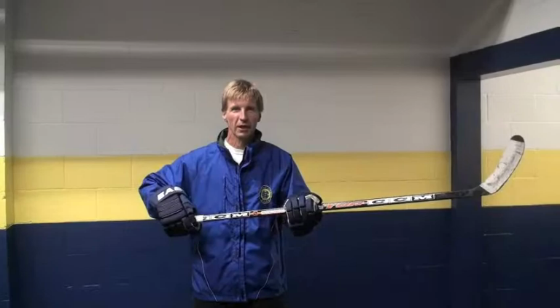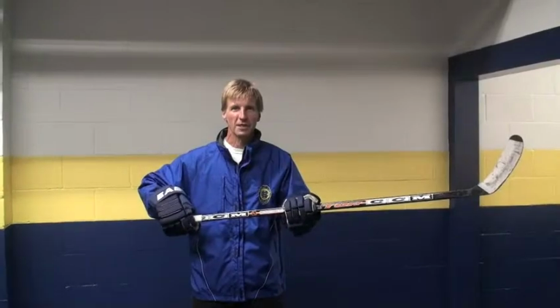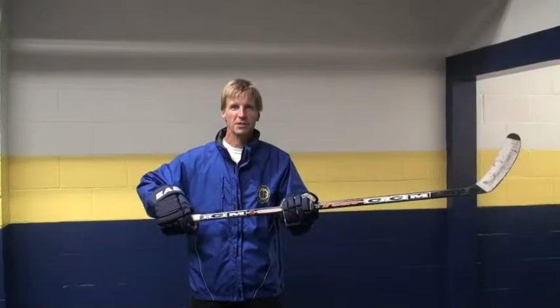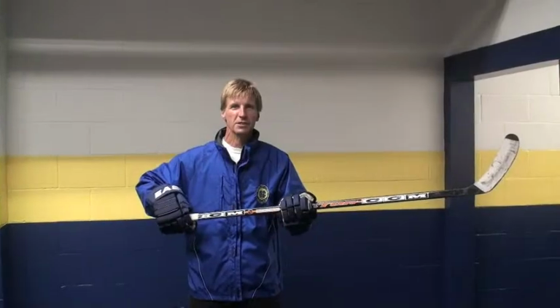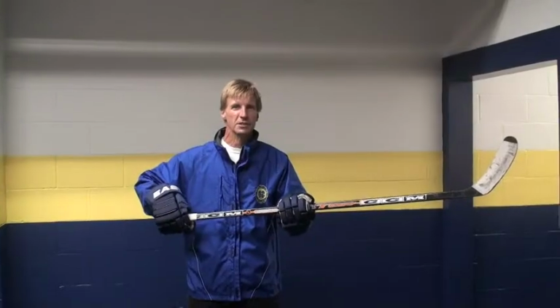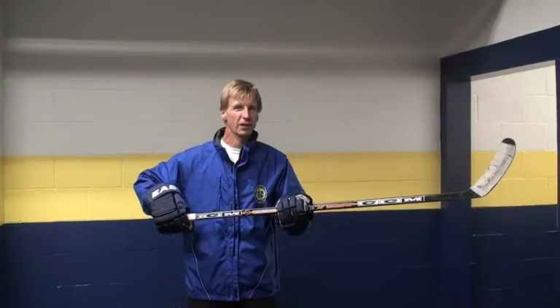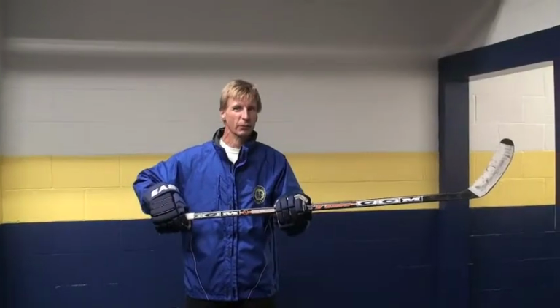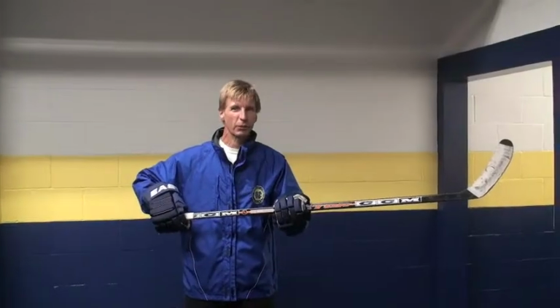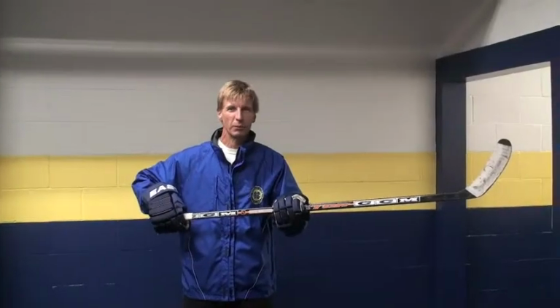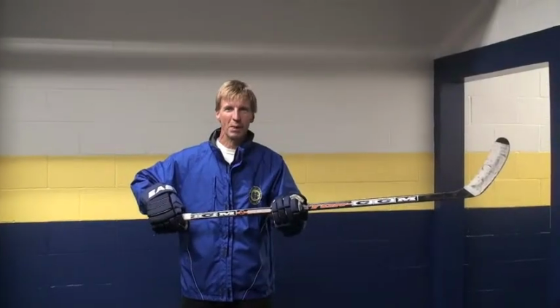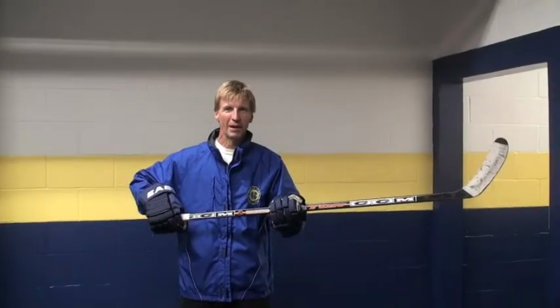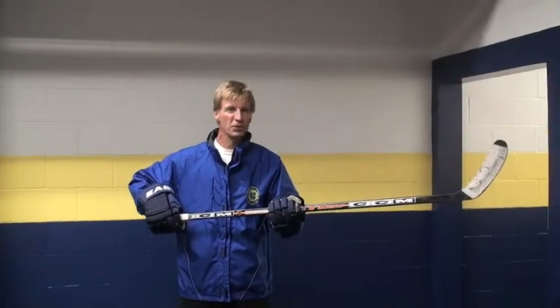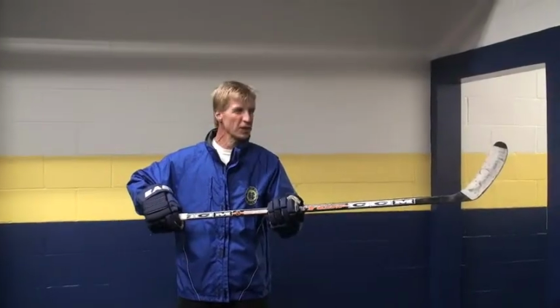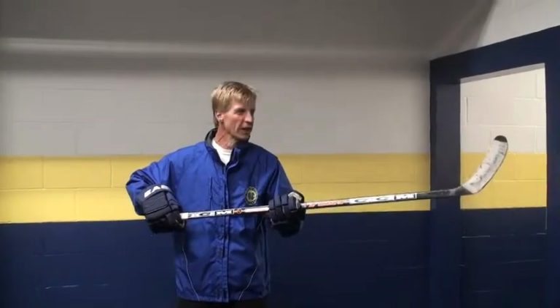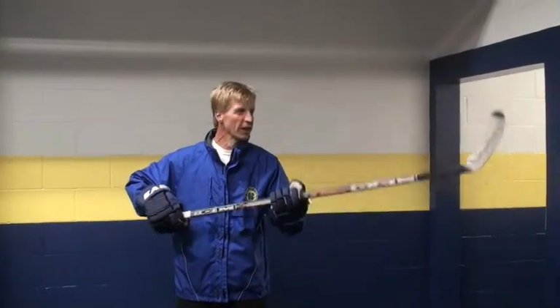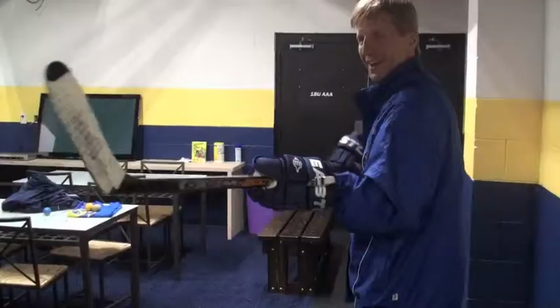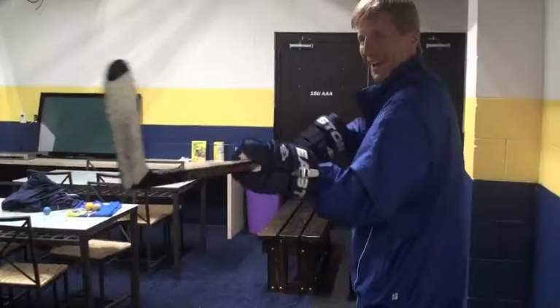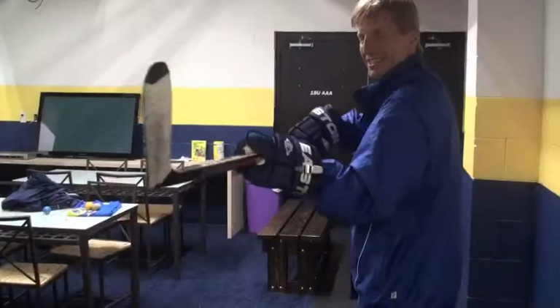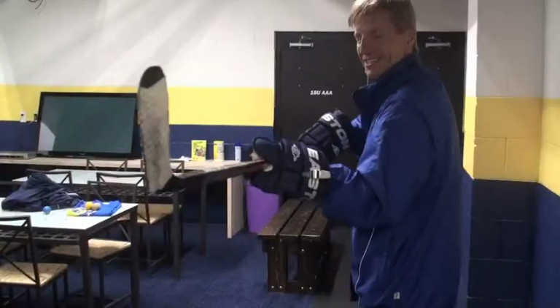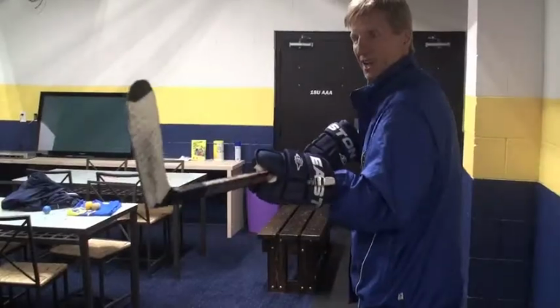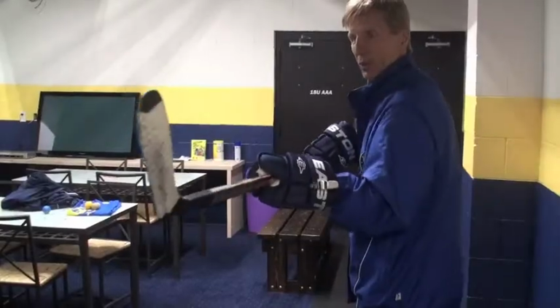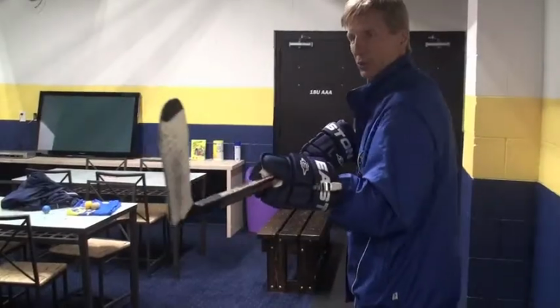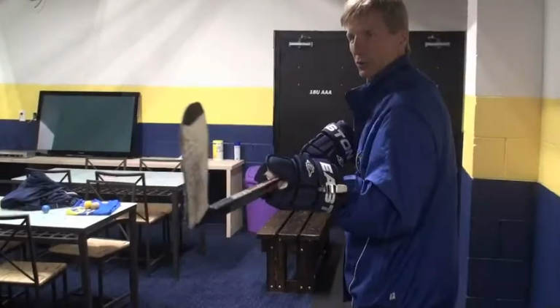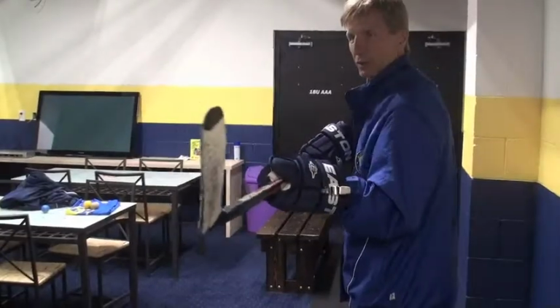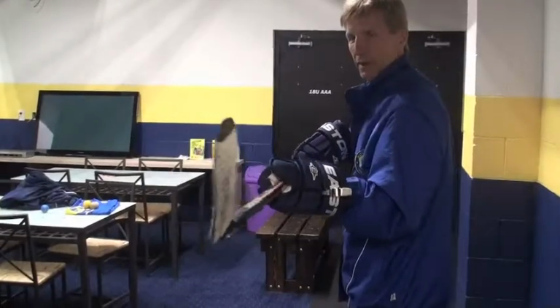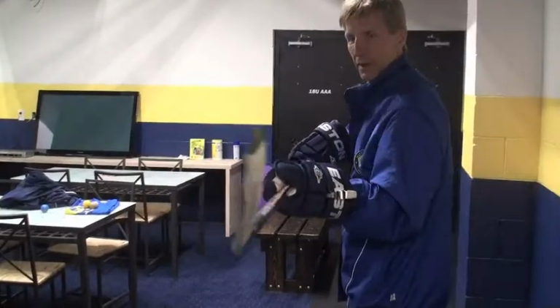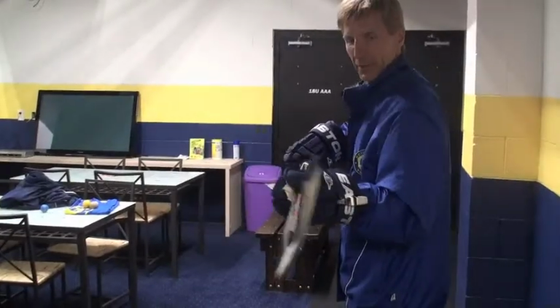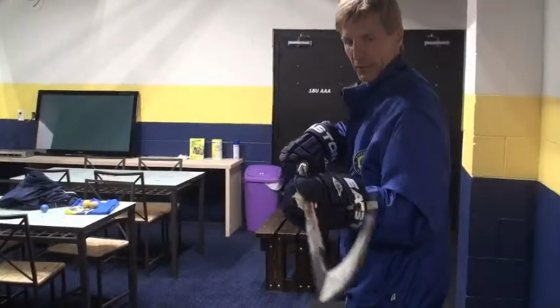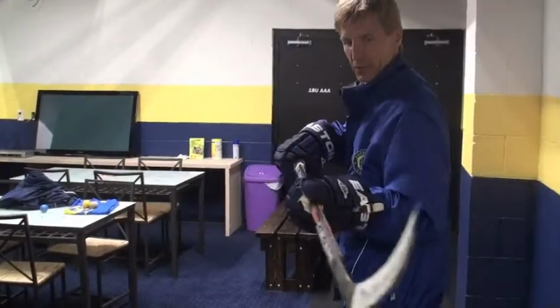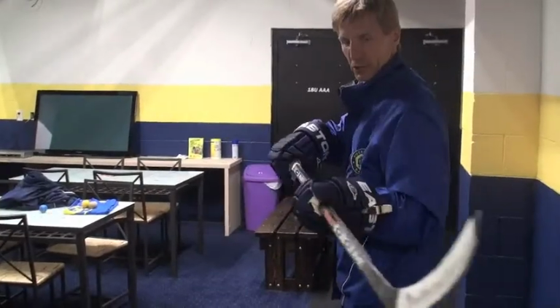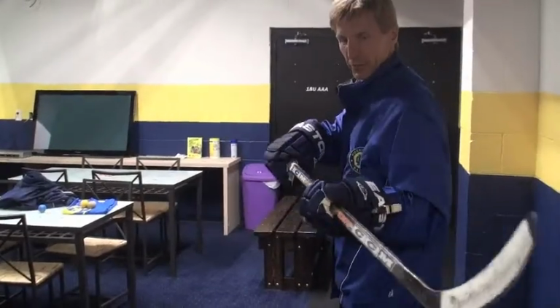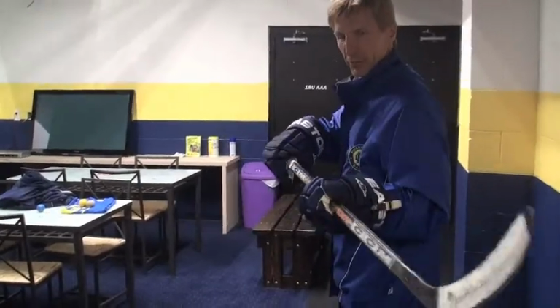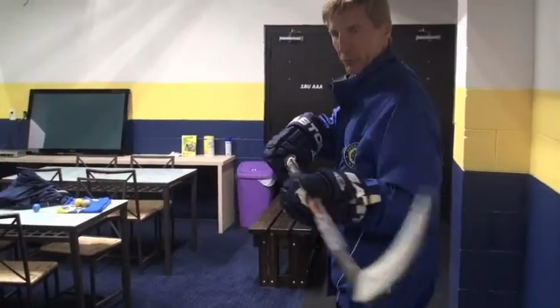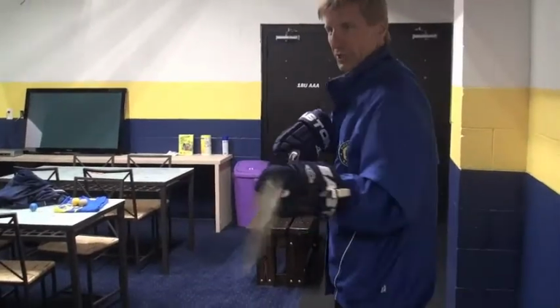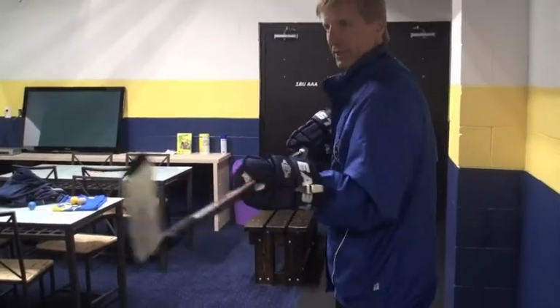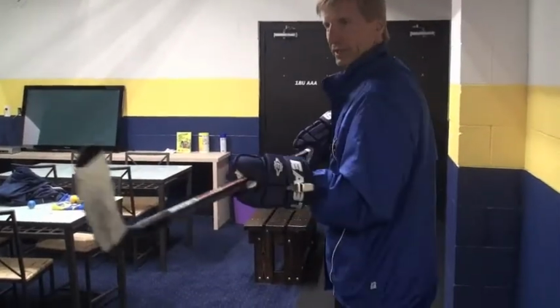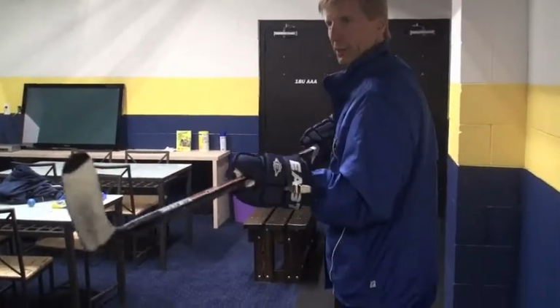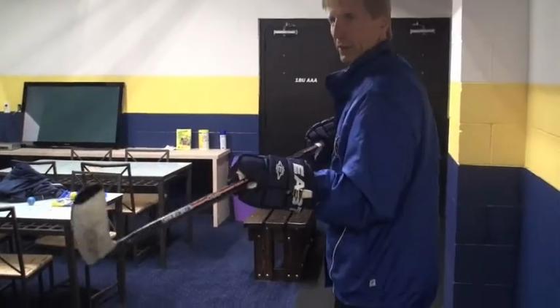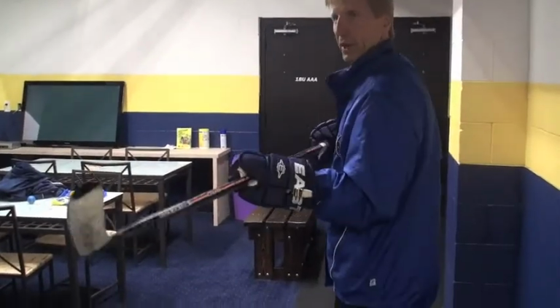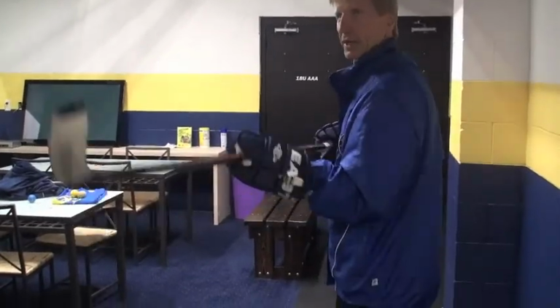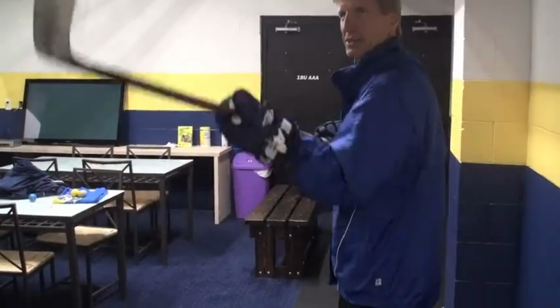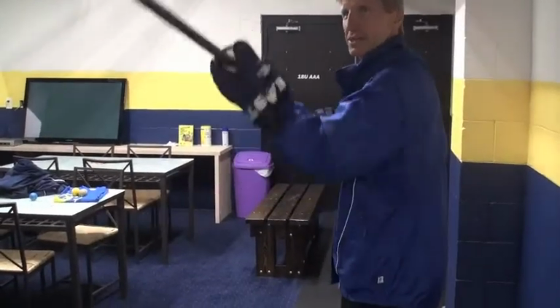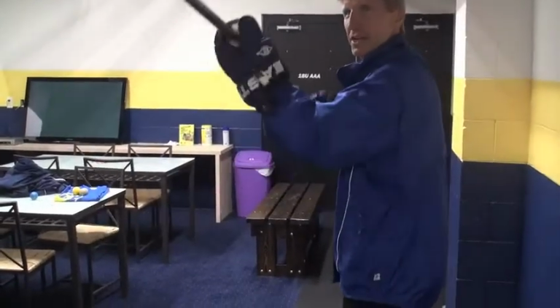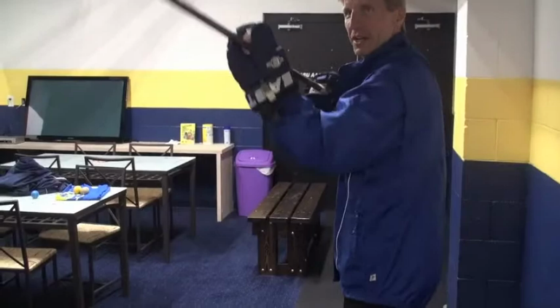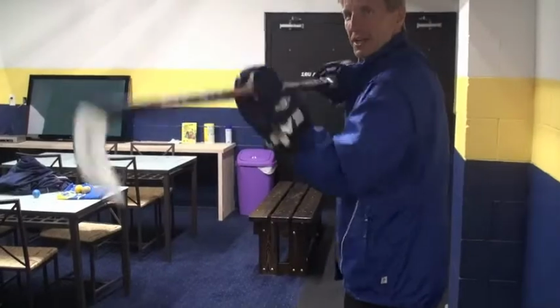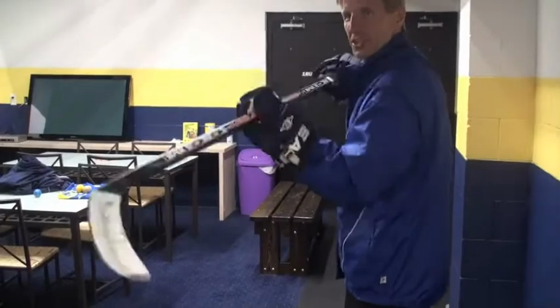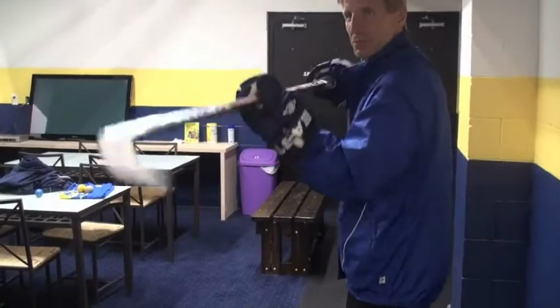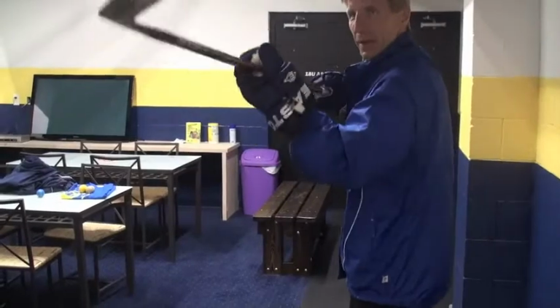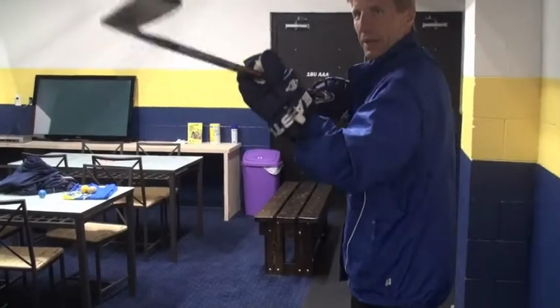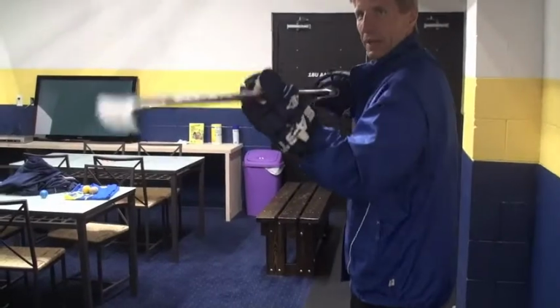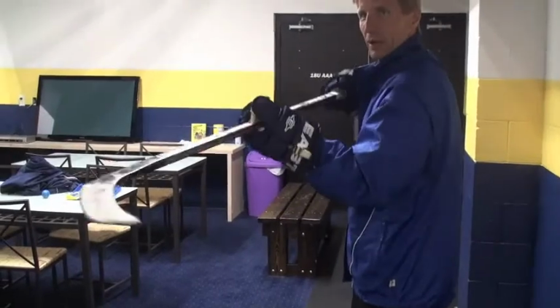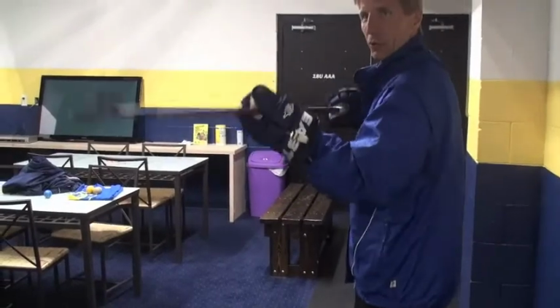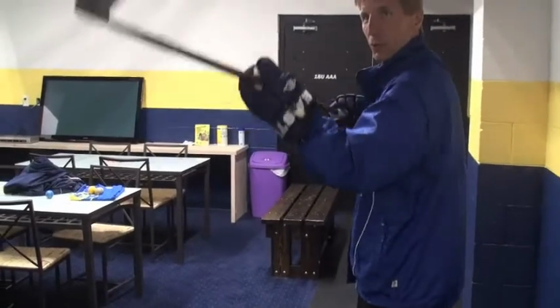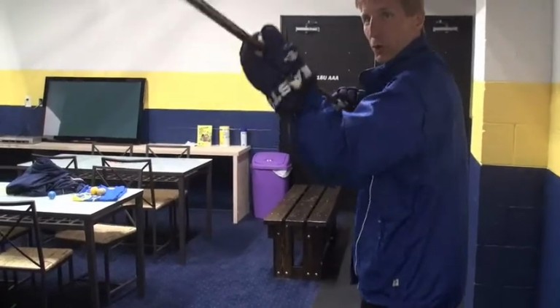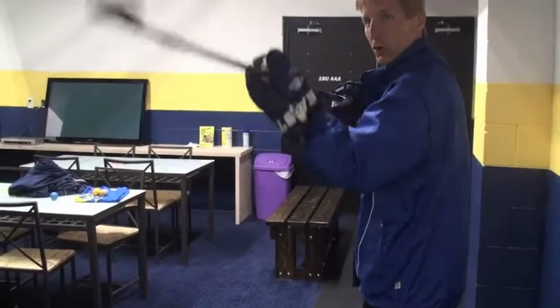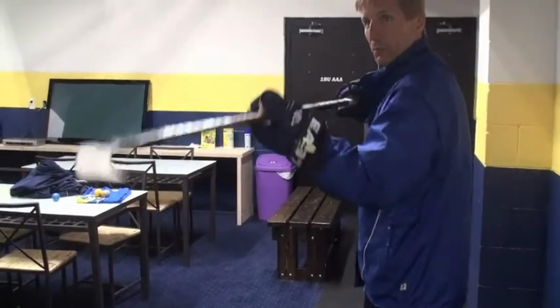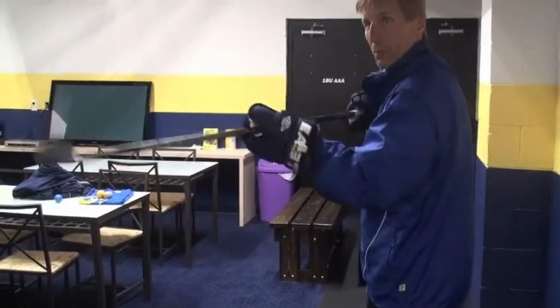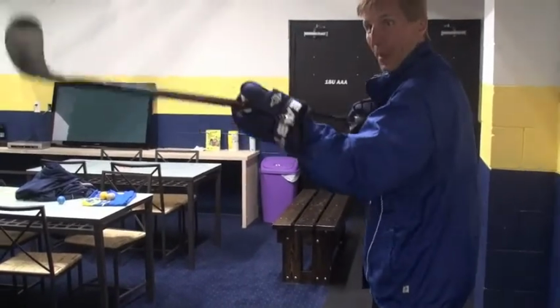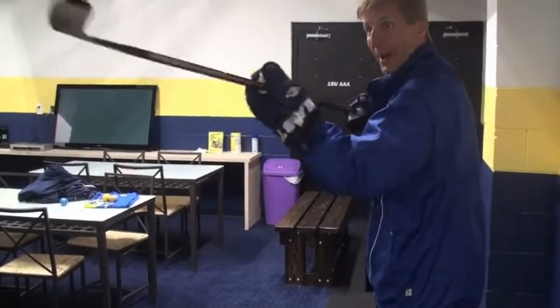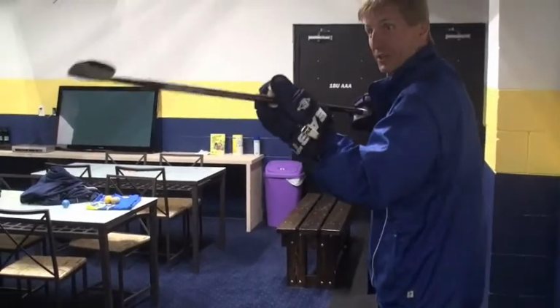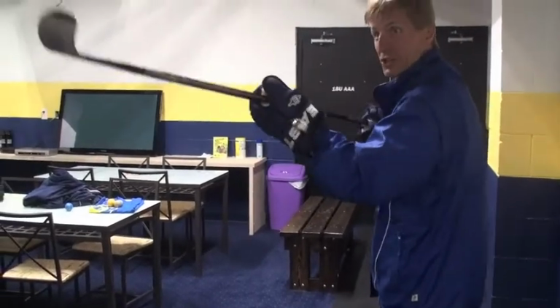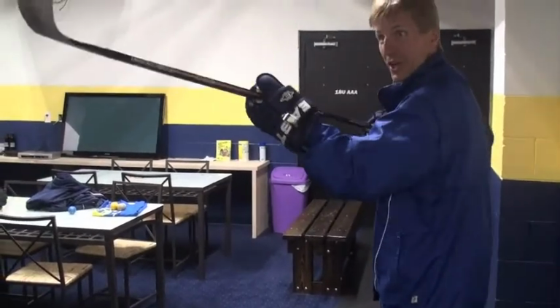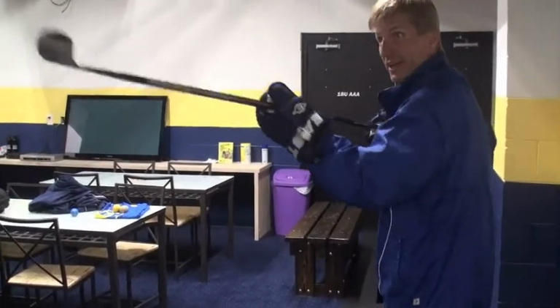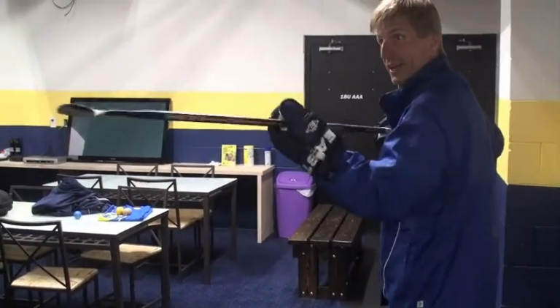Let's start with 'back checking.' Hands out and make sure we rotate our bodies, spelling out the word back checking.